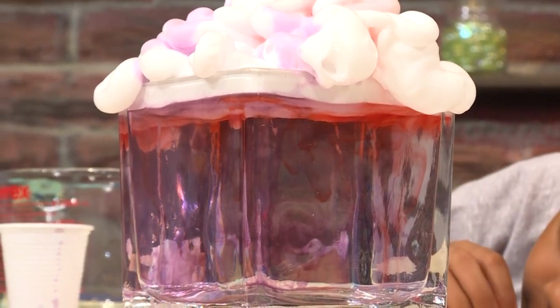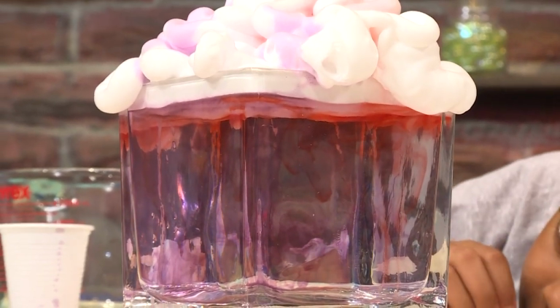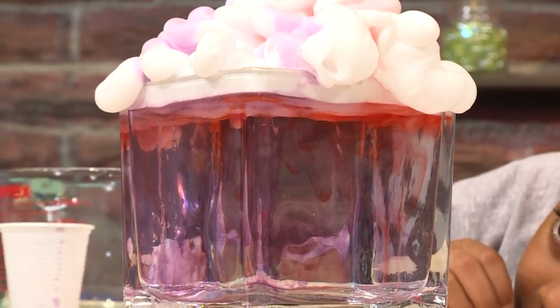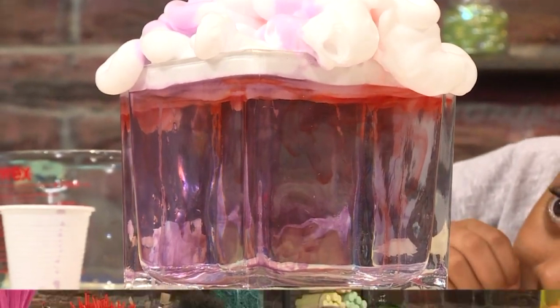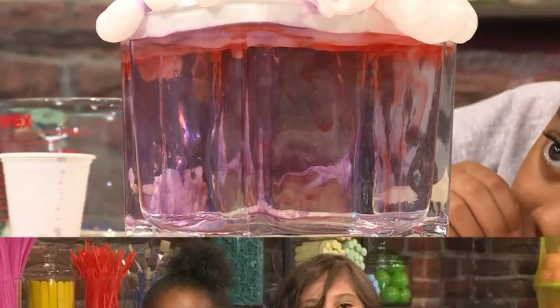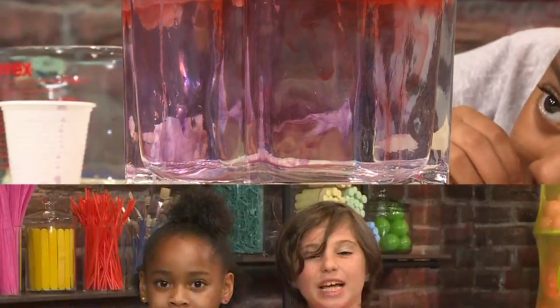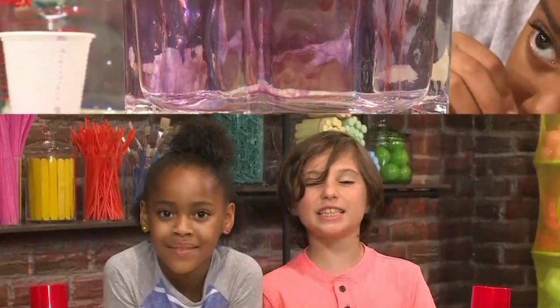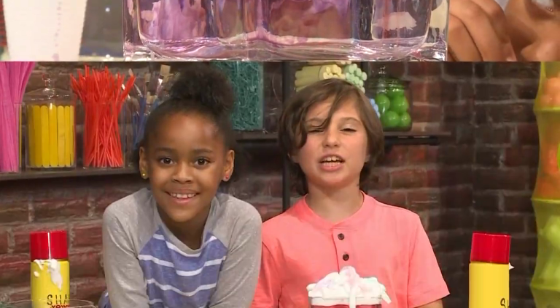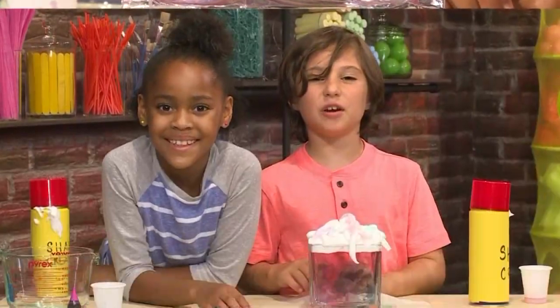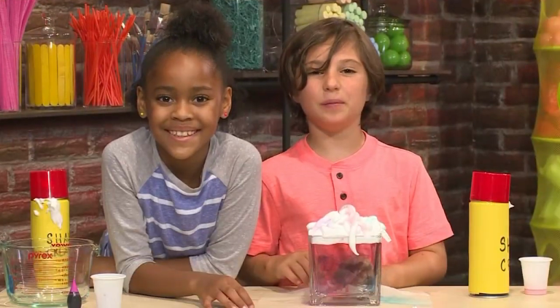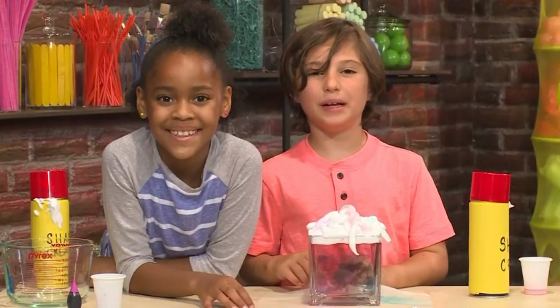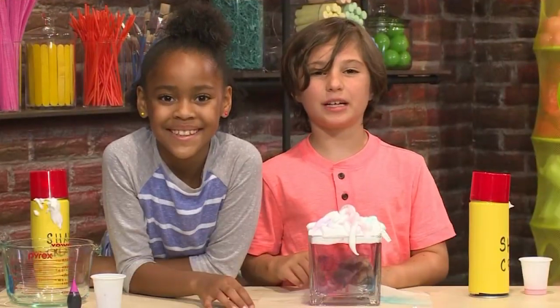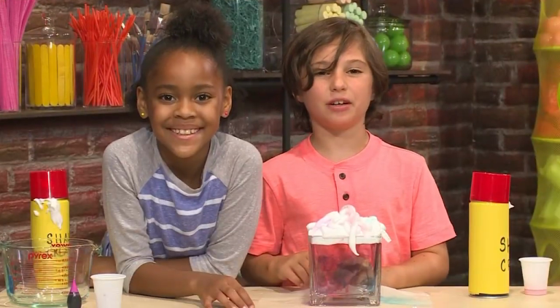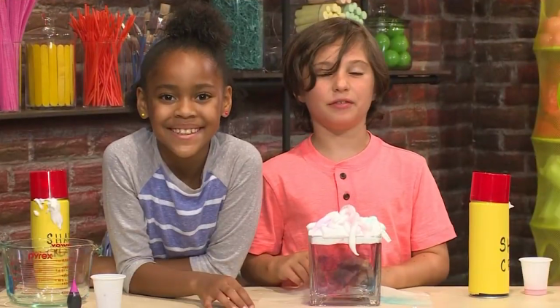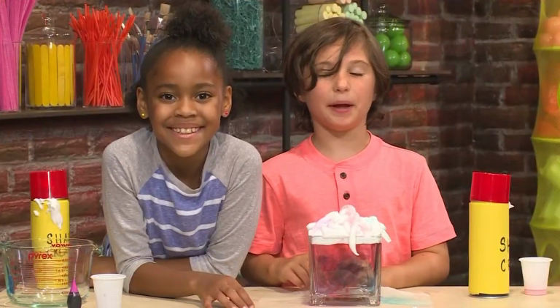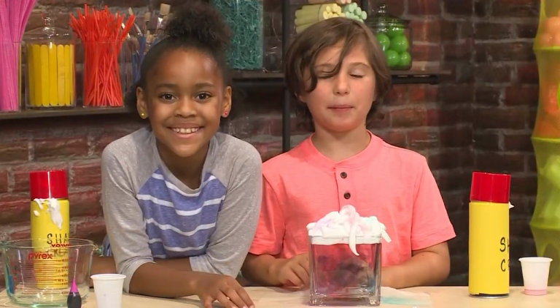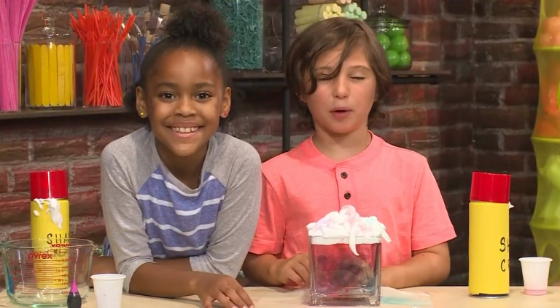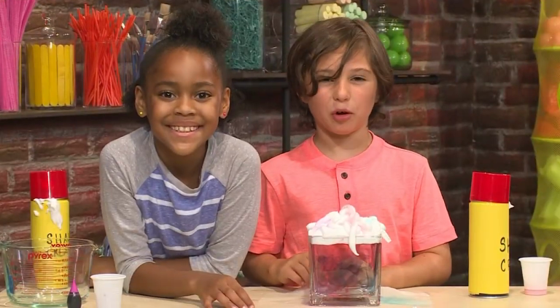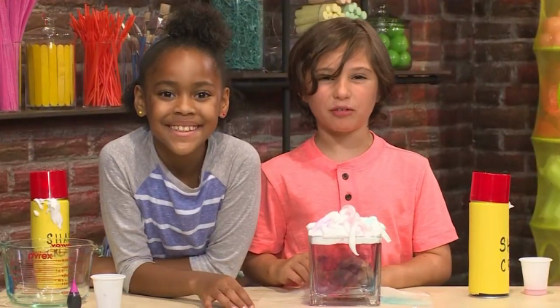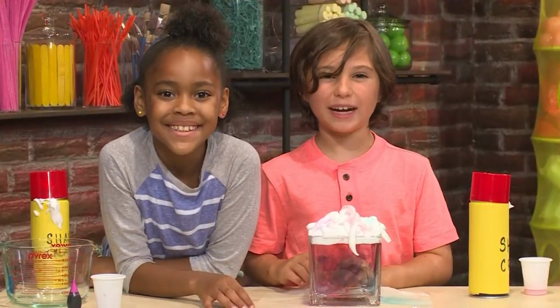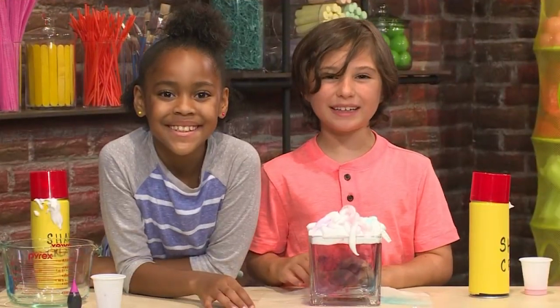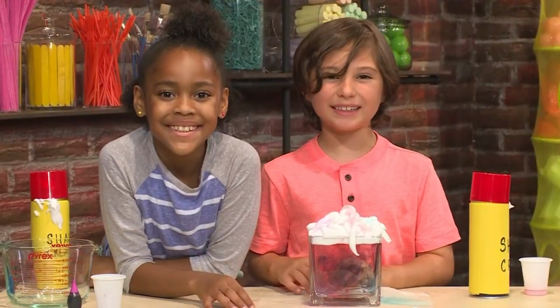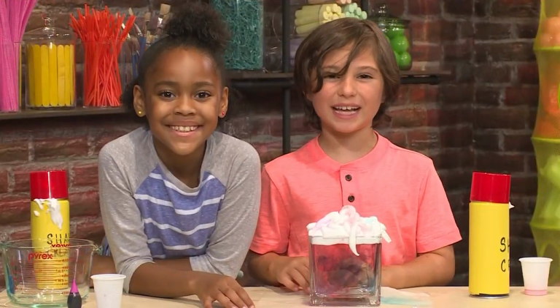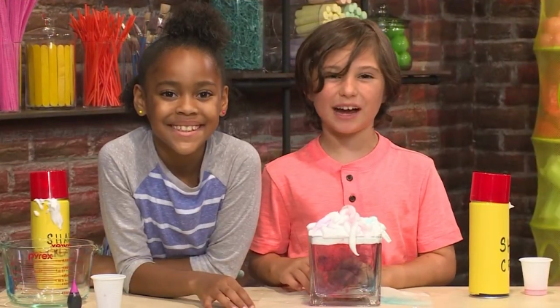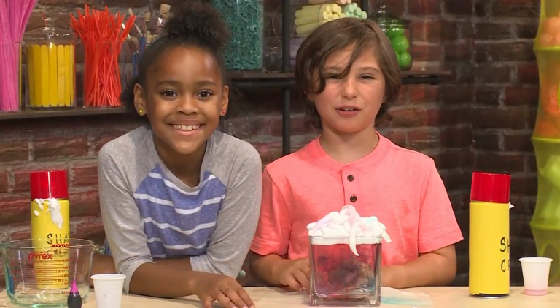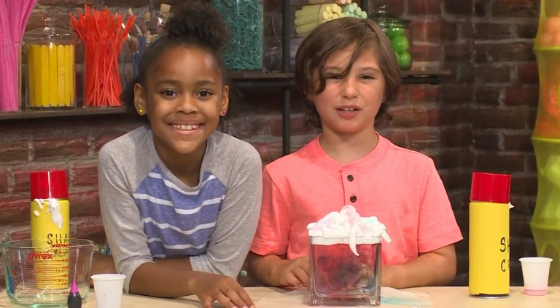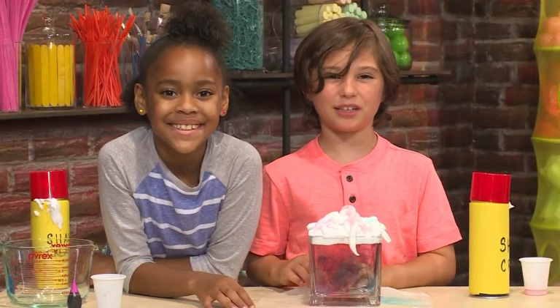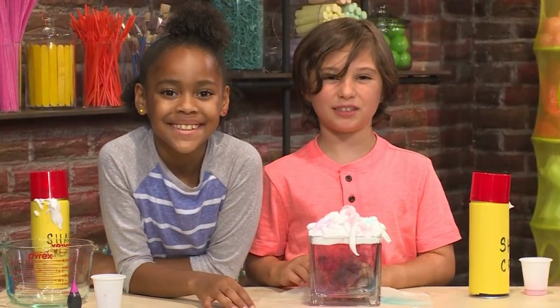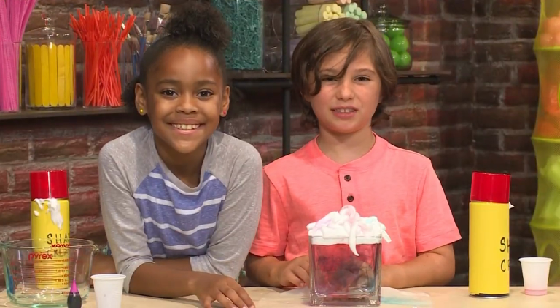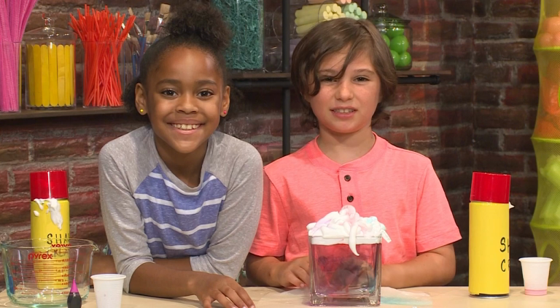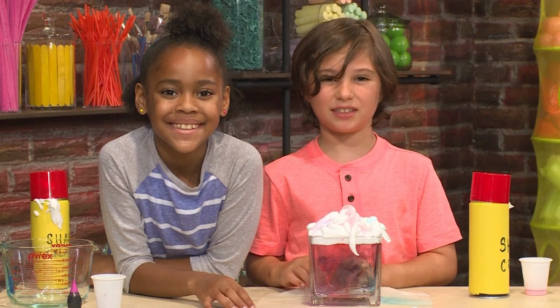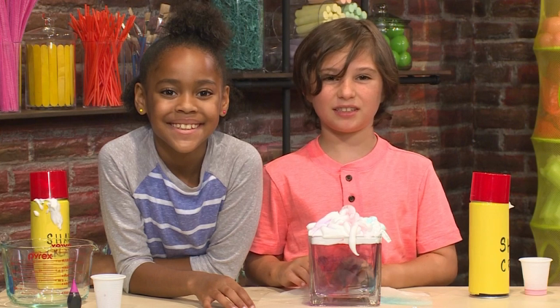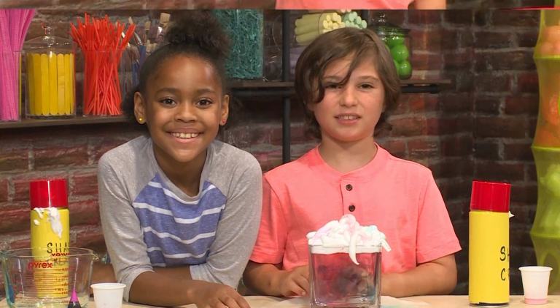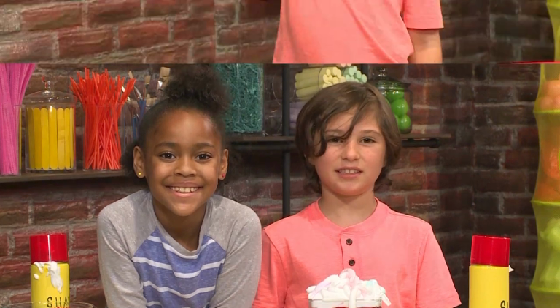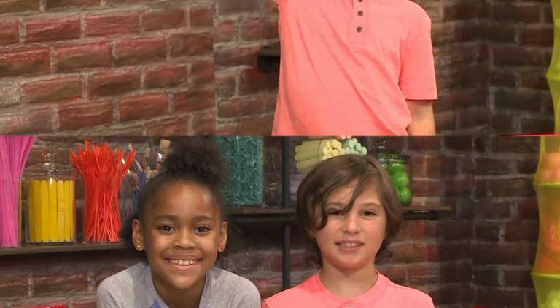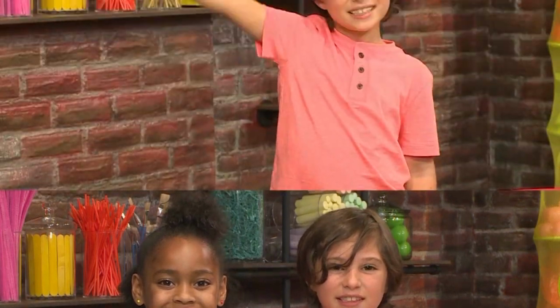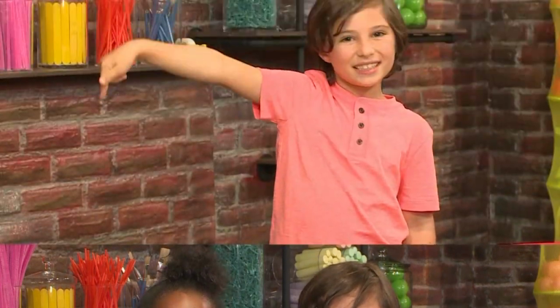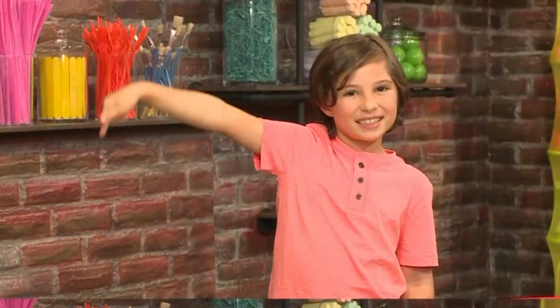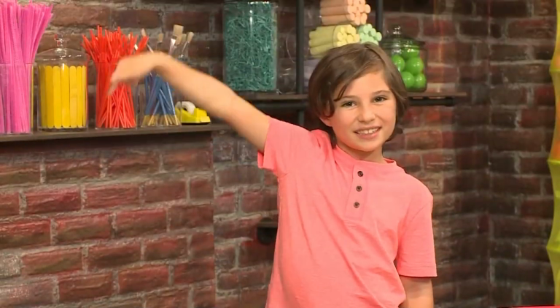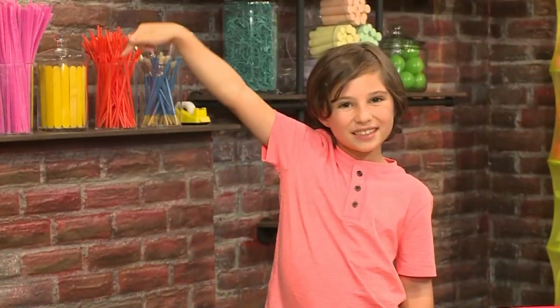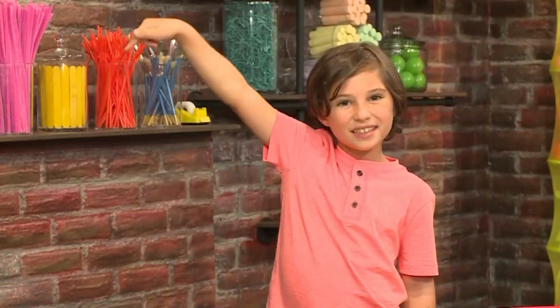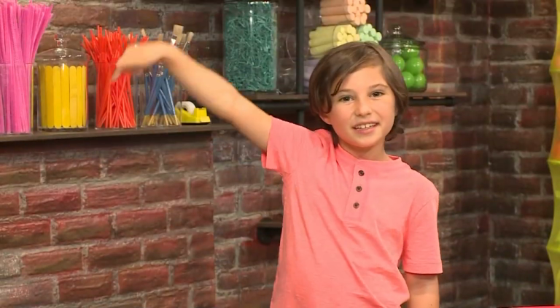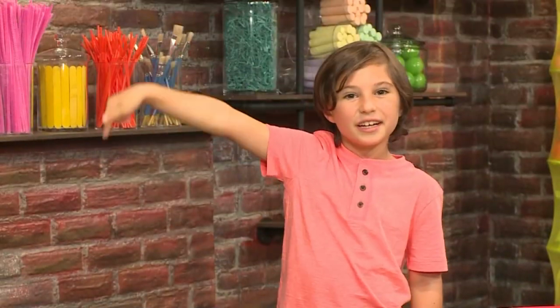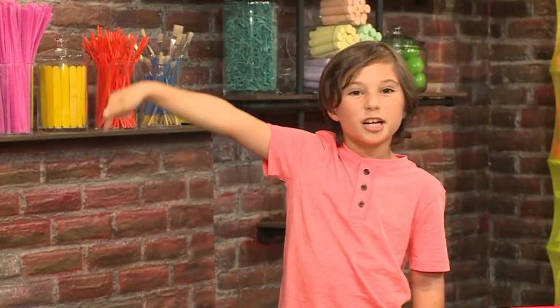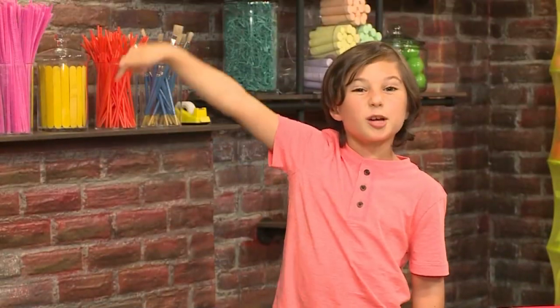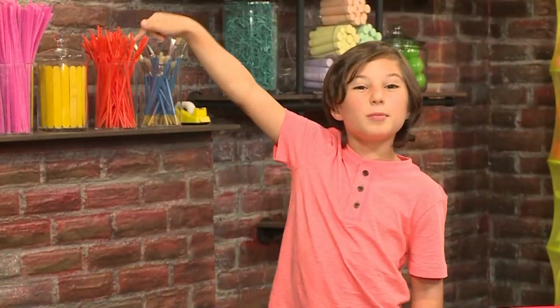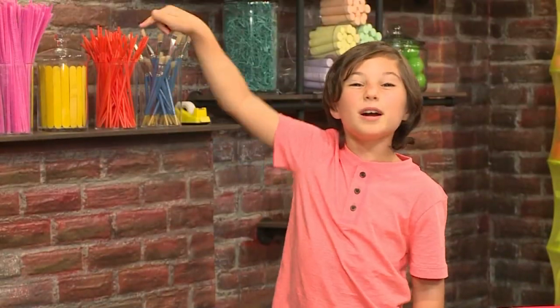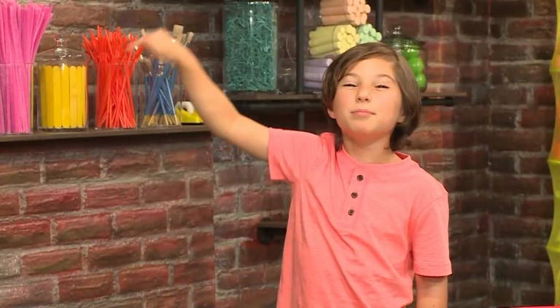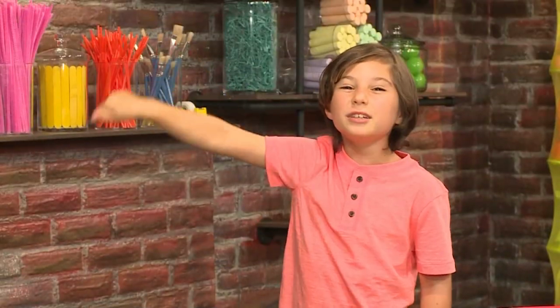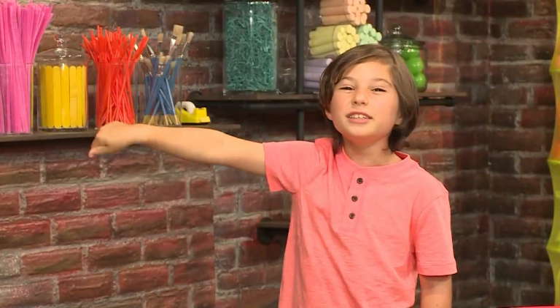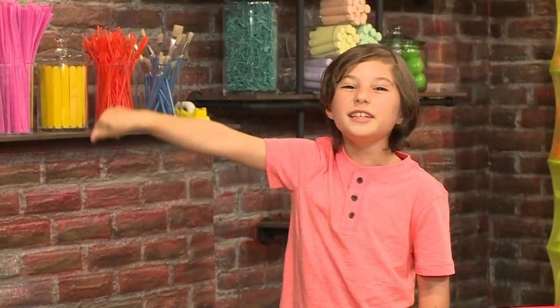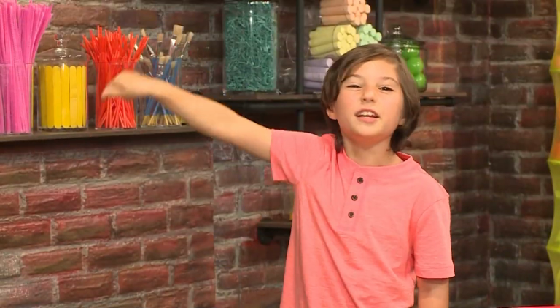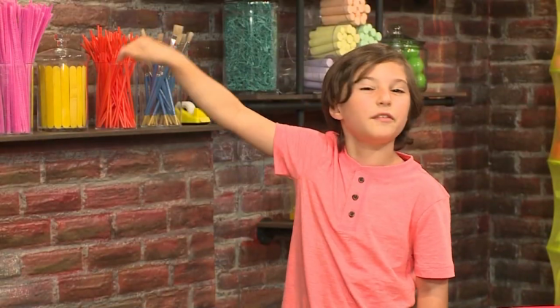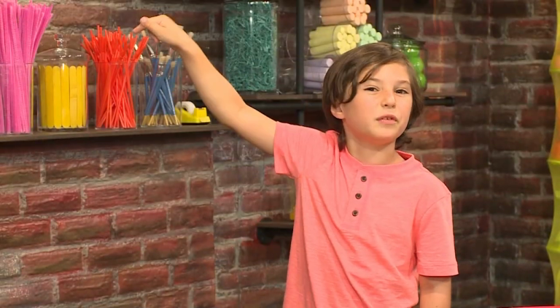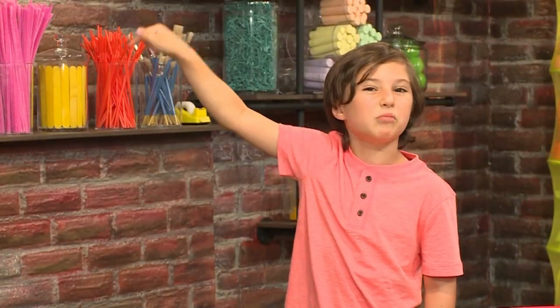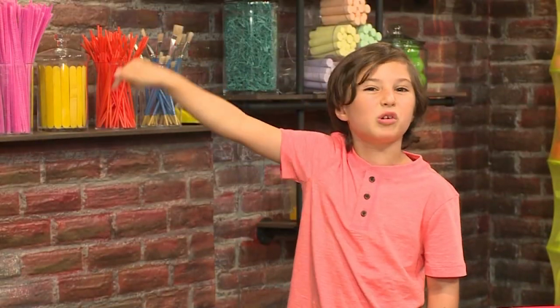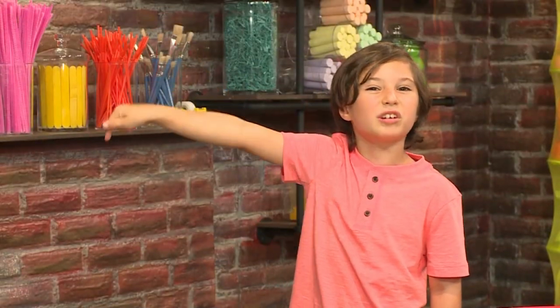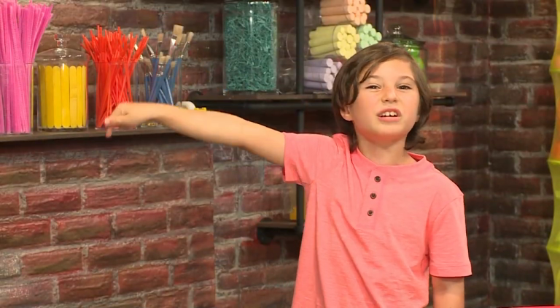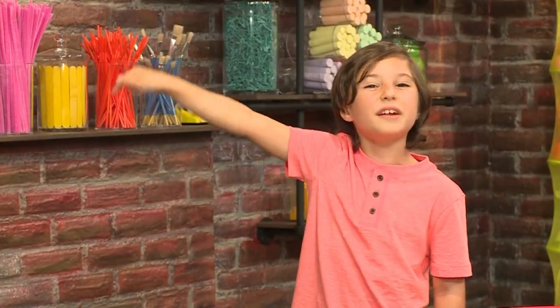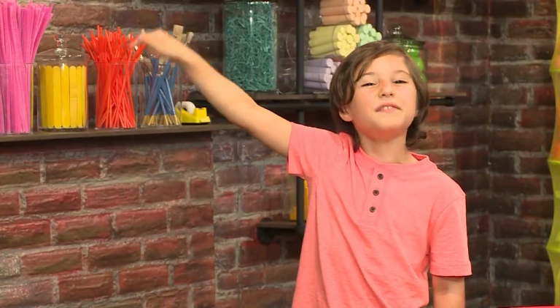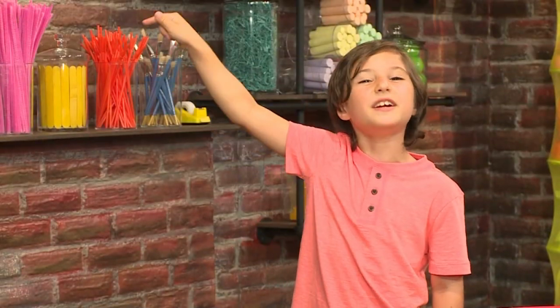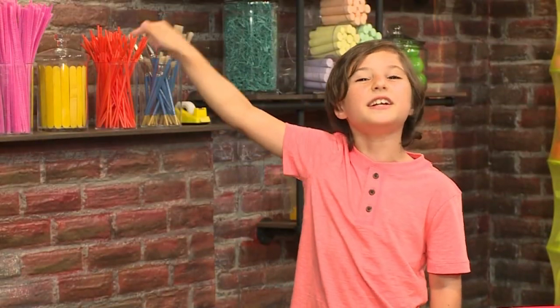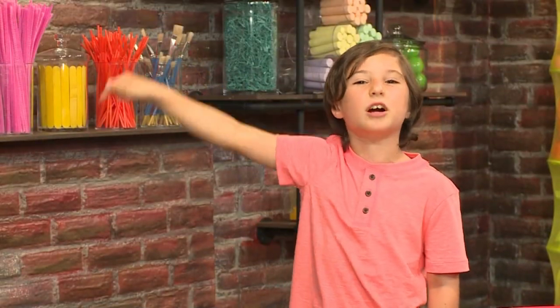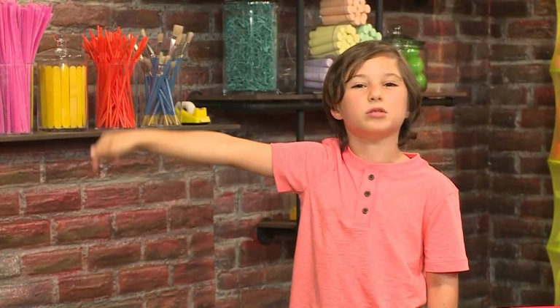And that's how I make a rainbow rain cloud. Press here for more great videos.